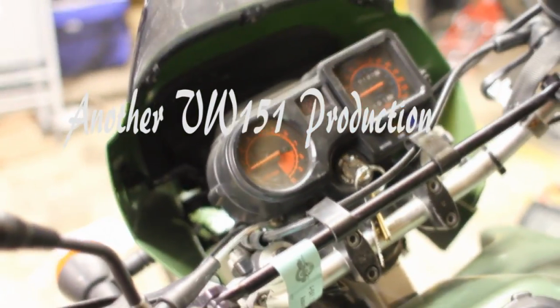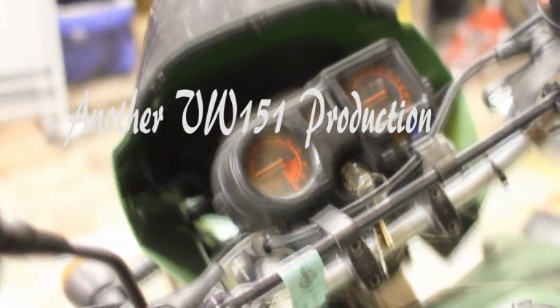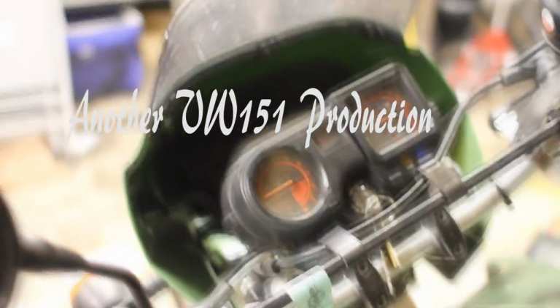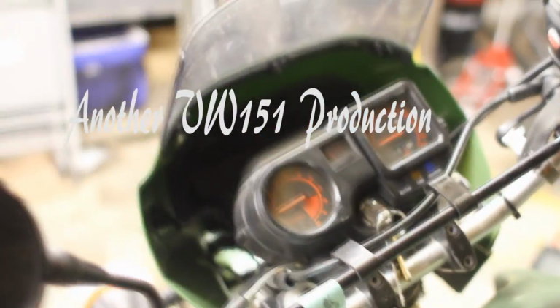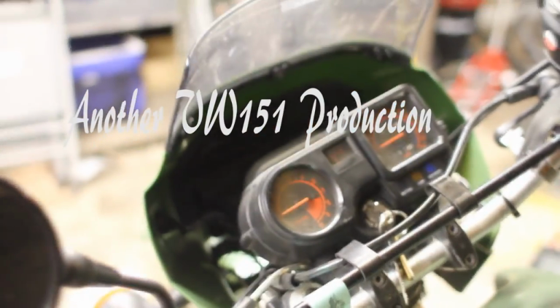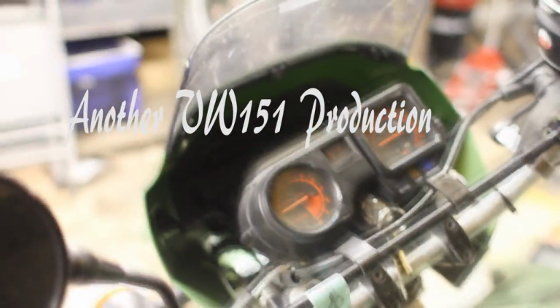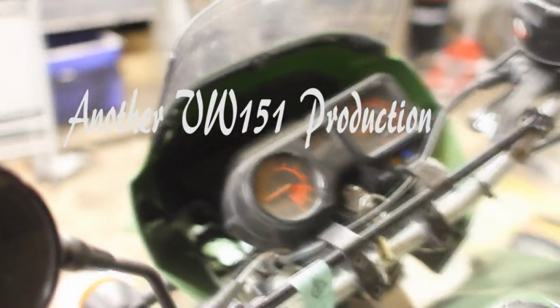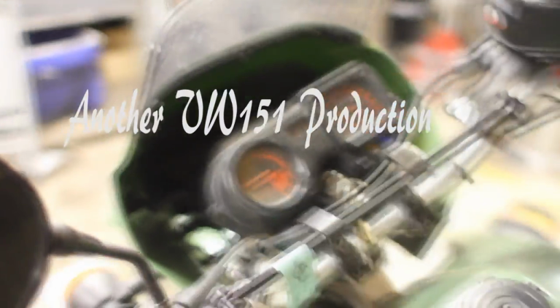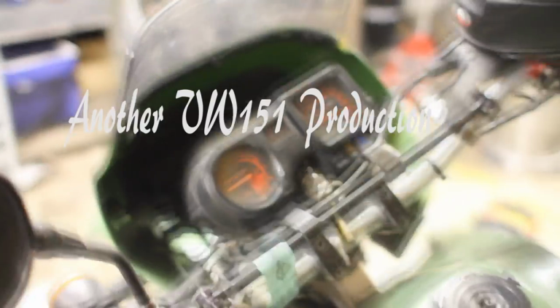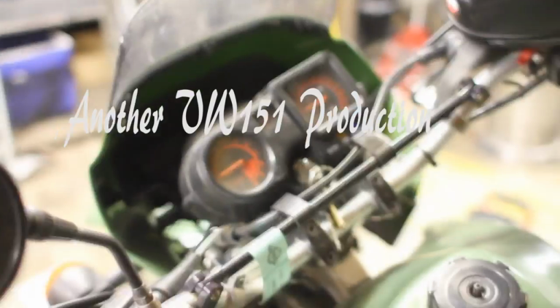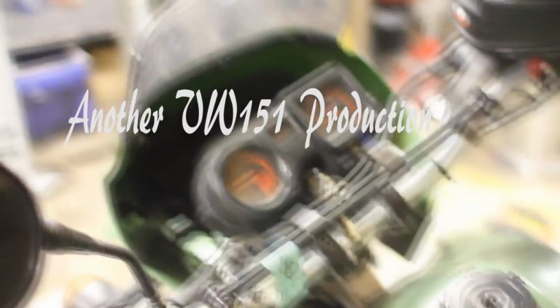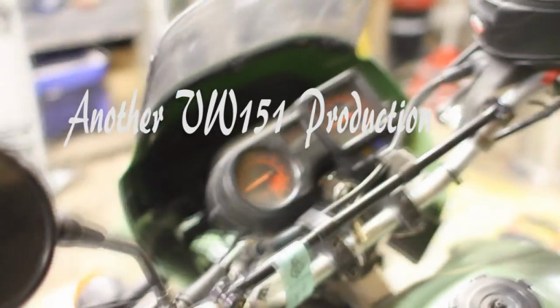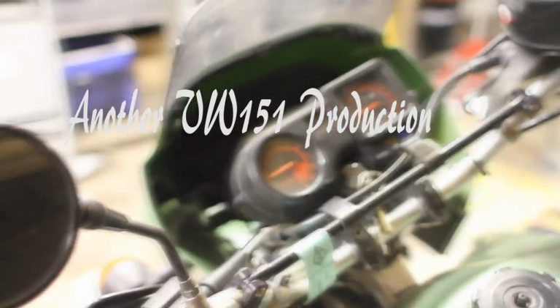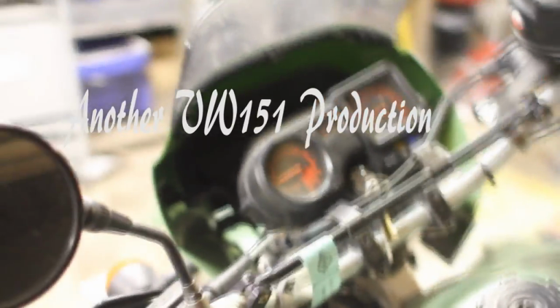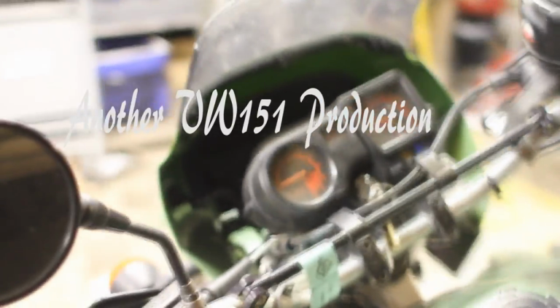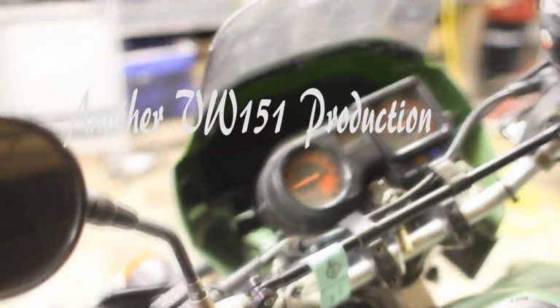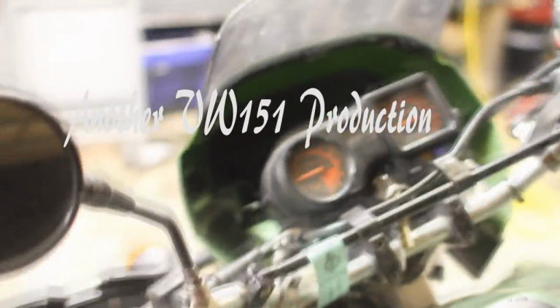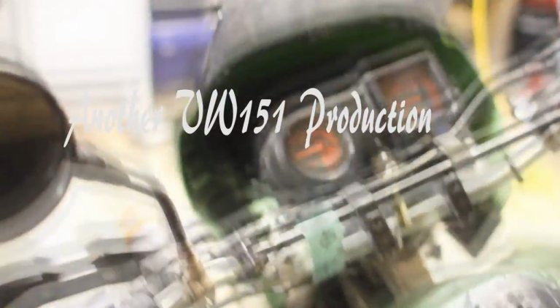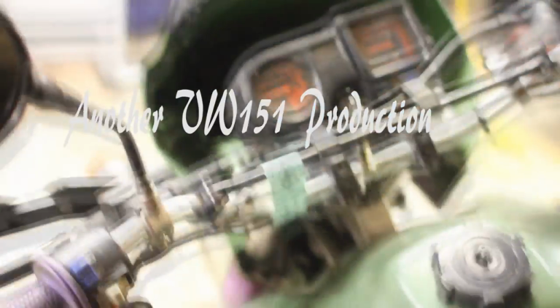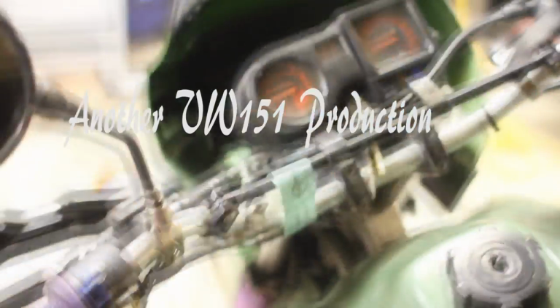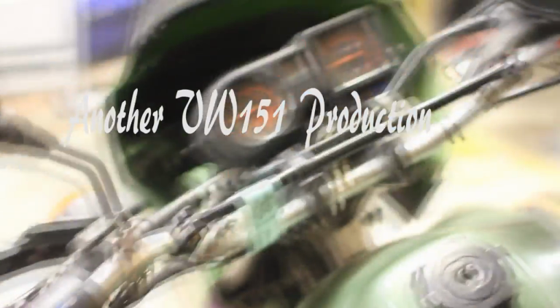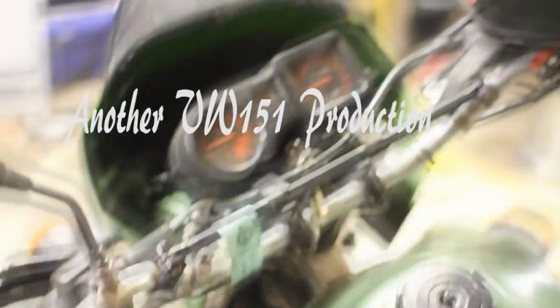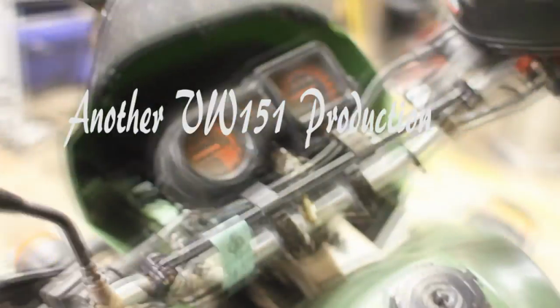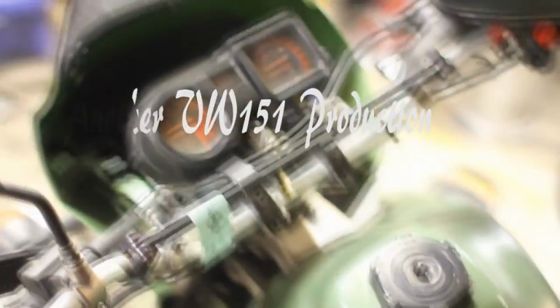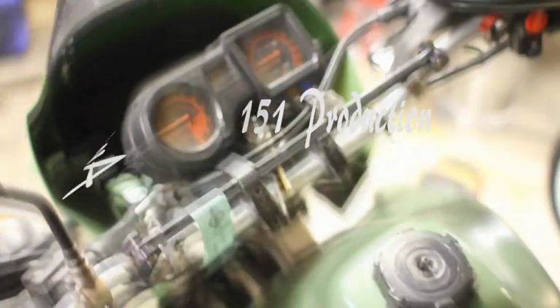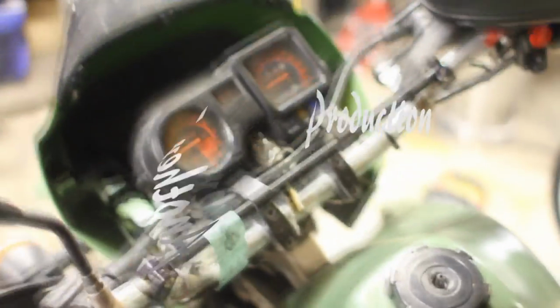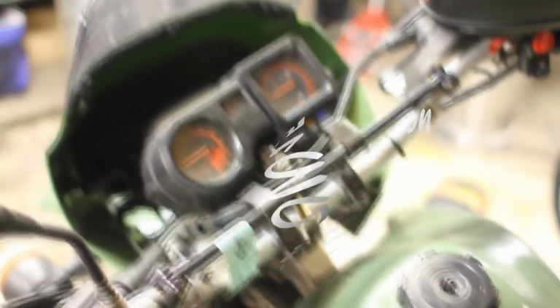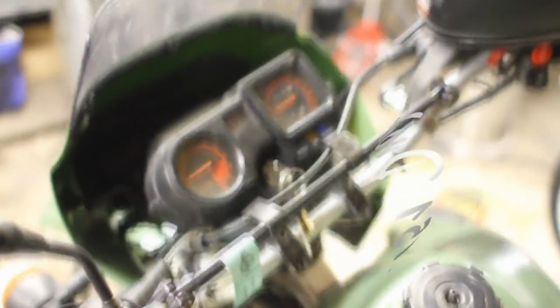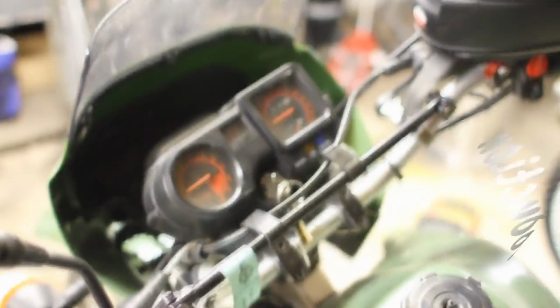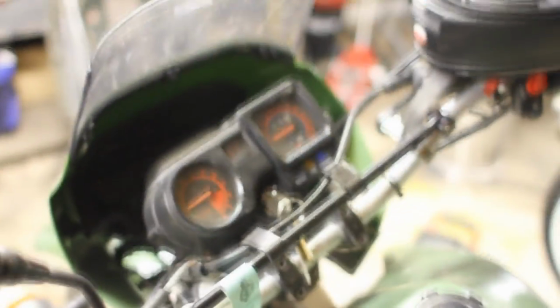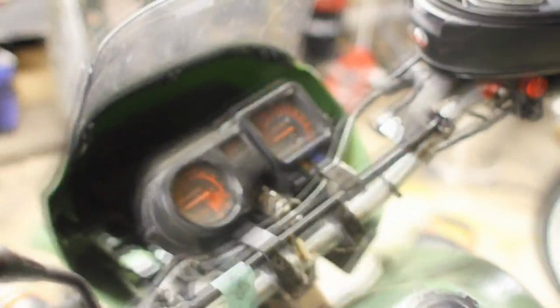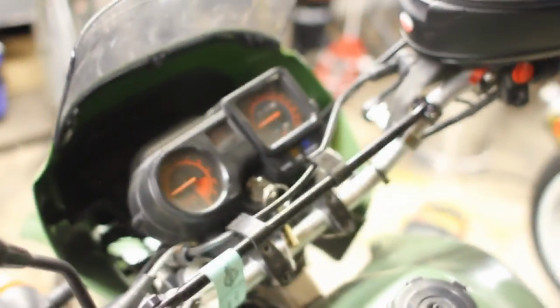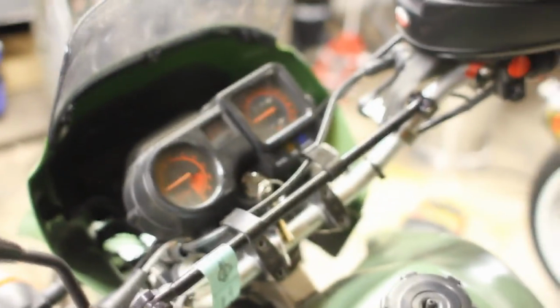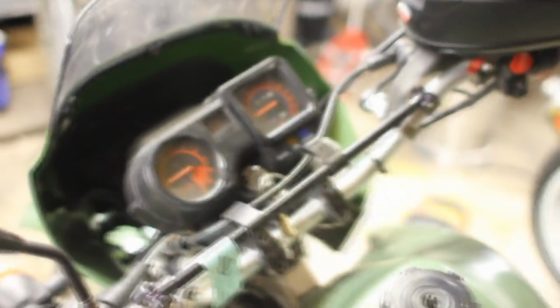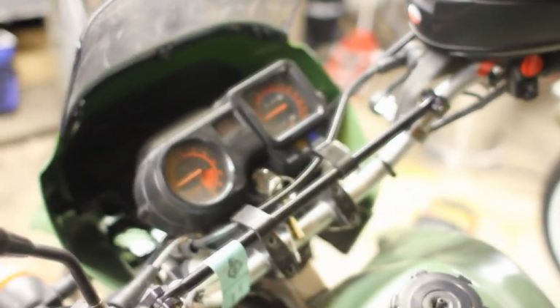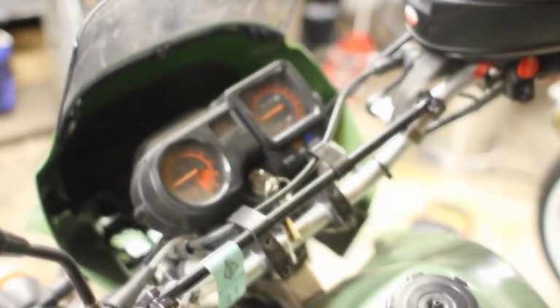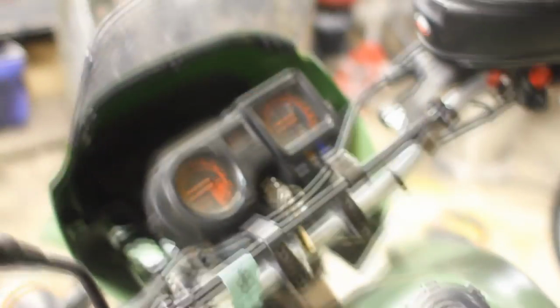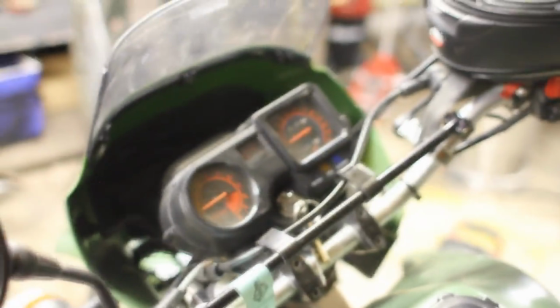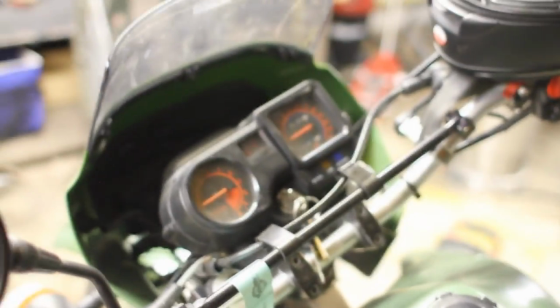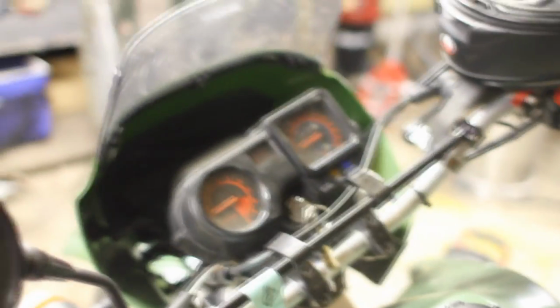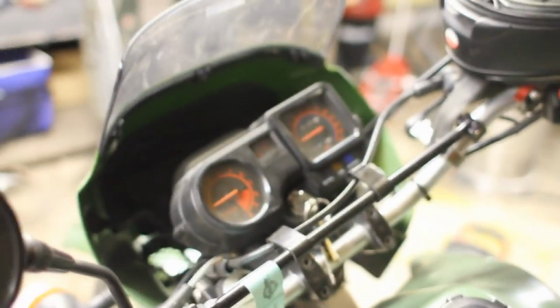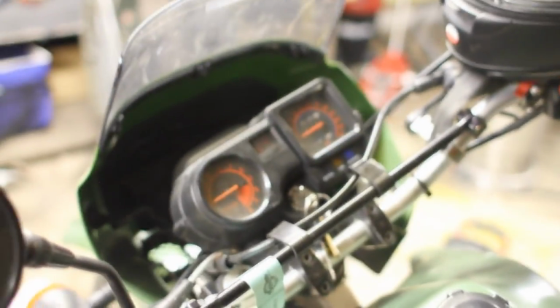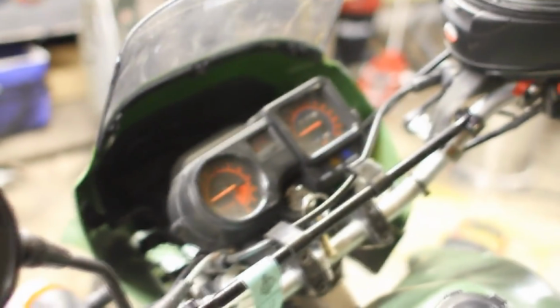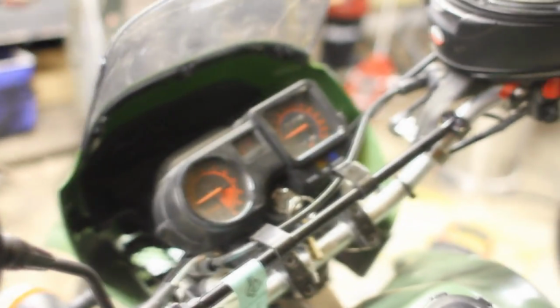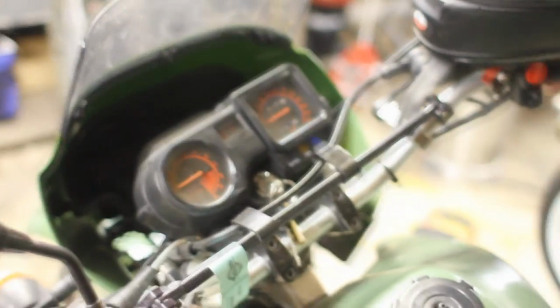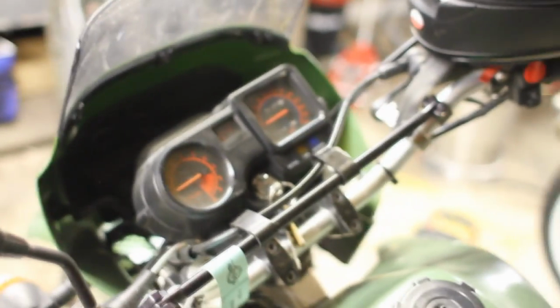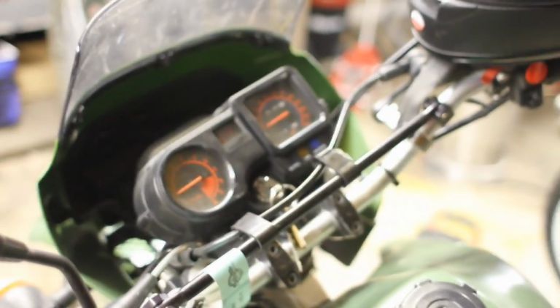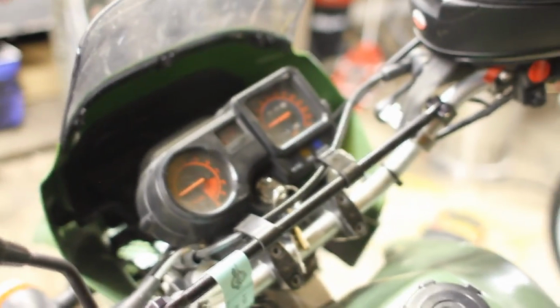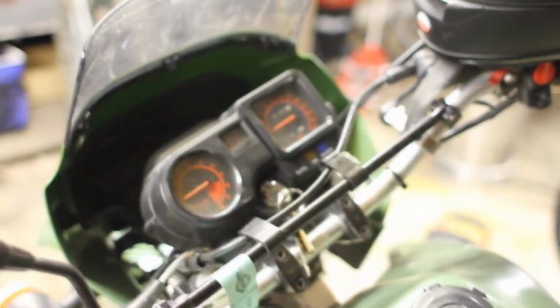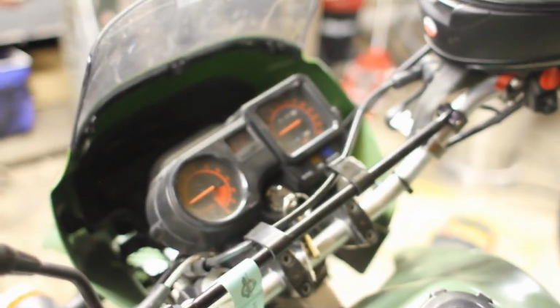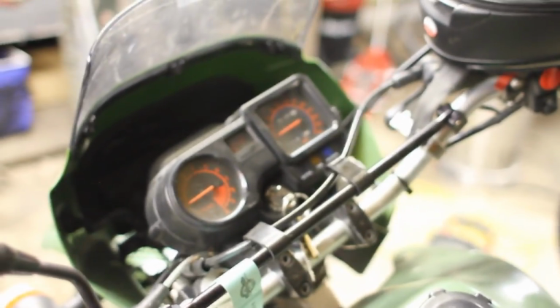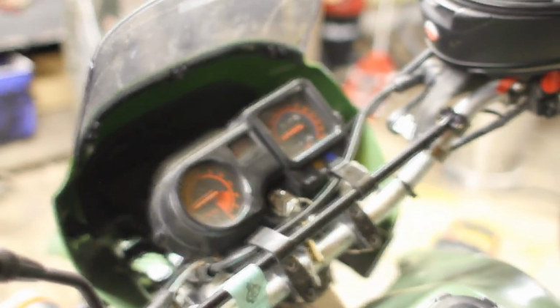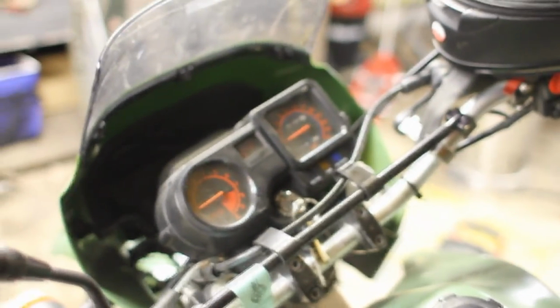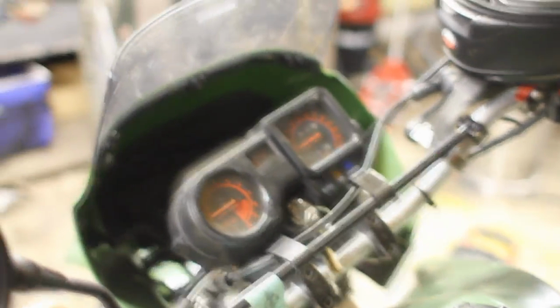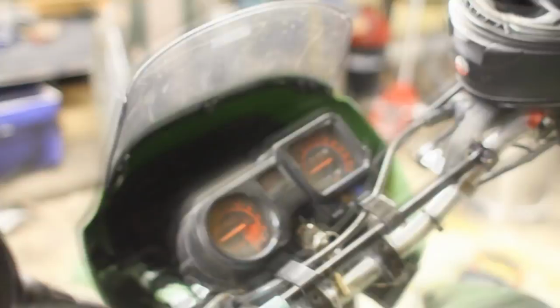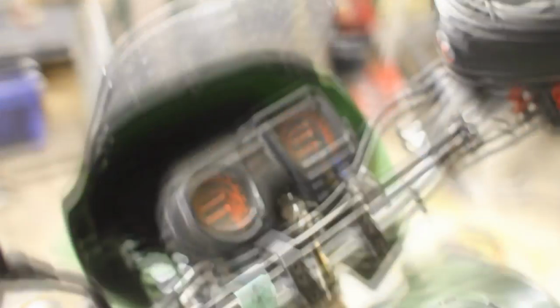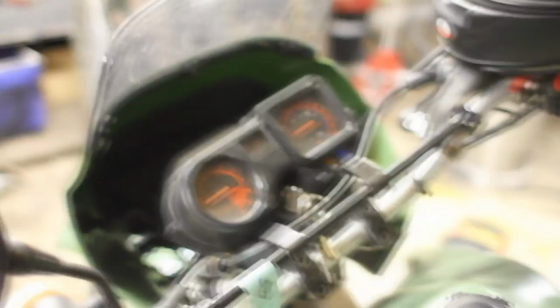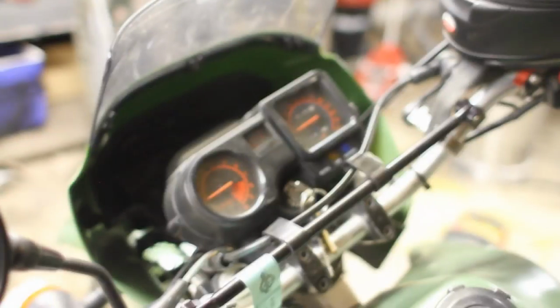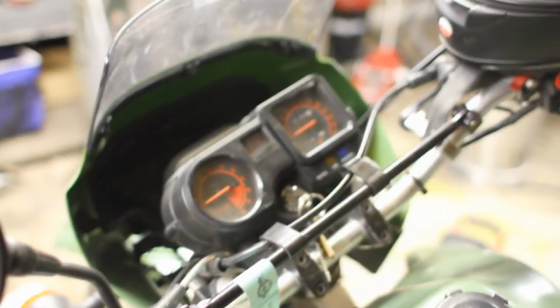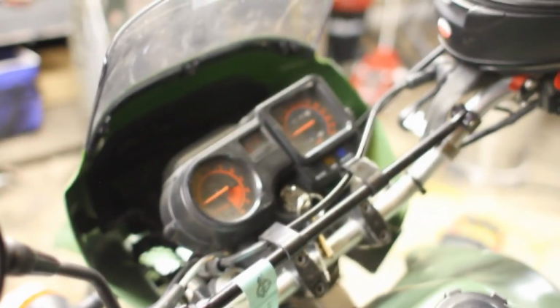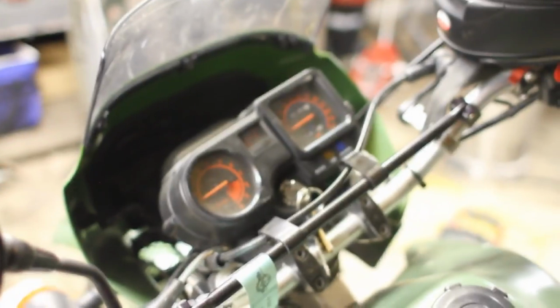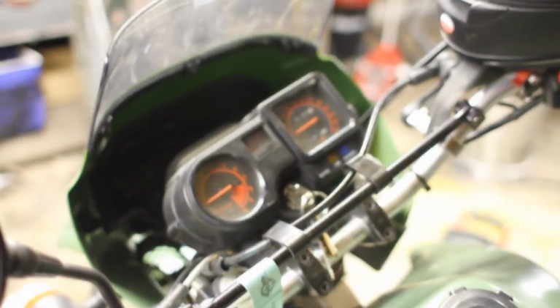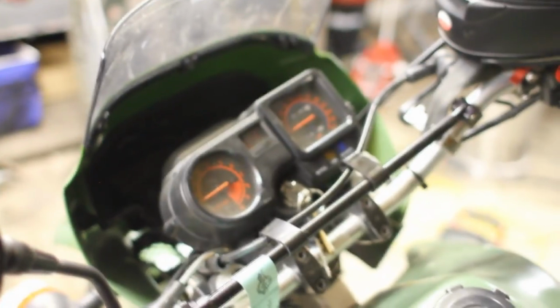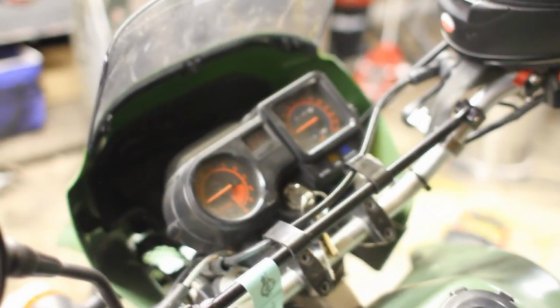Well, it's backfiring a little bit when it's sitting still, but it doesn't do that at all when you're driving it, so I think it still needs a little bit of a tune.